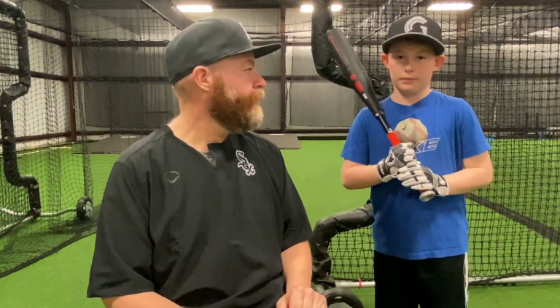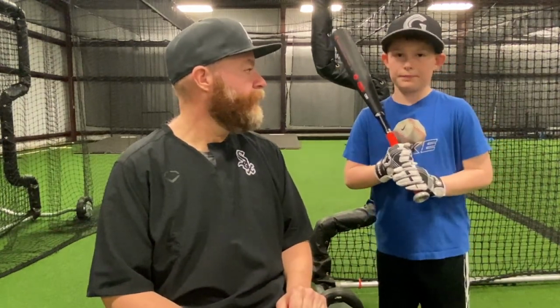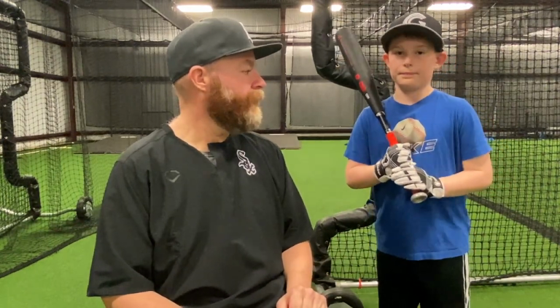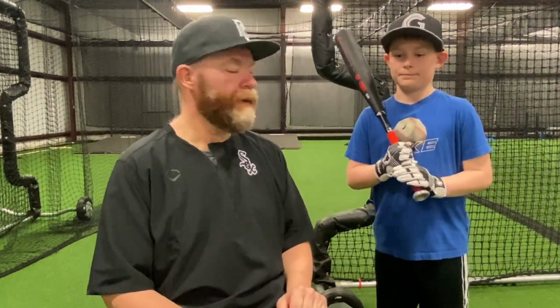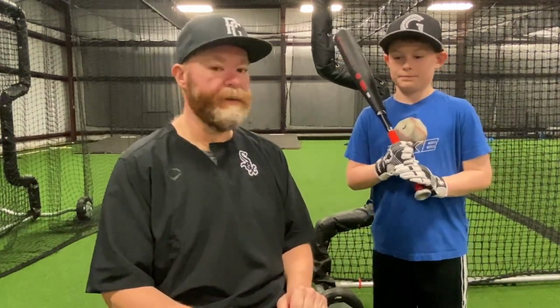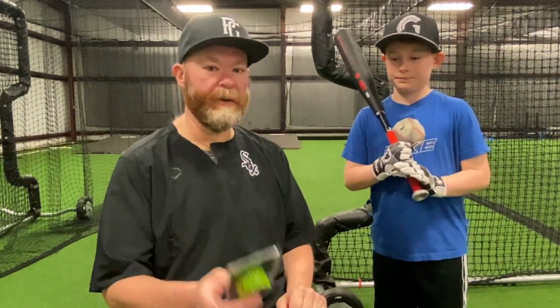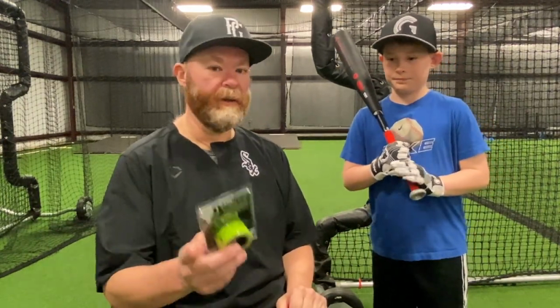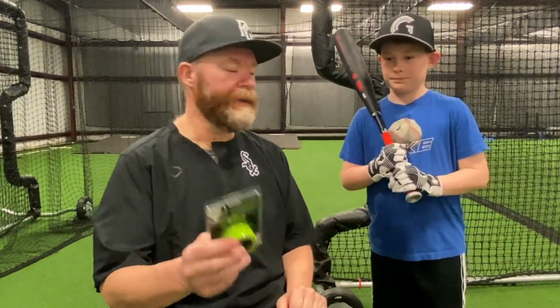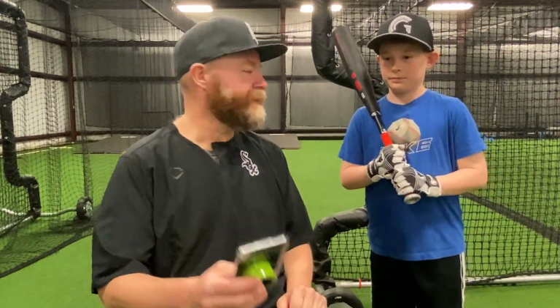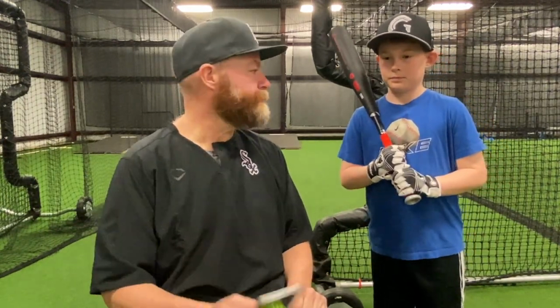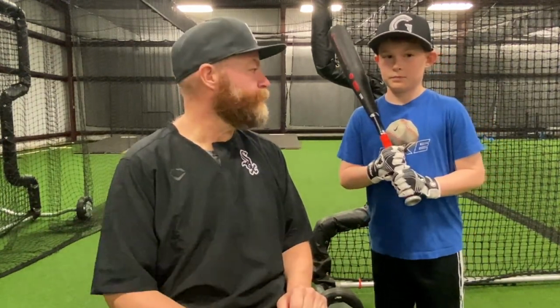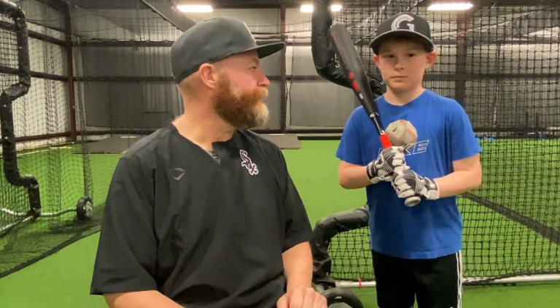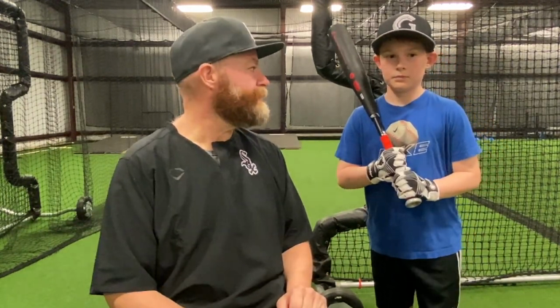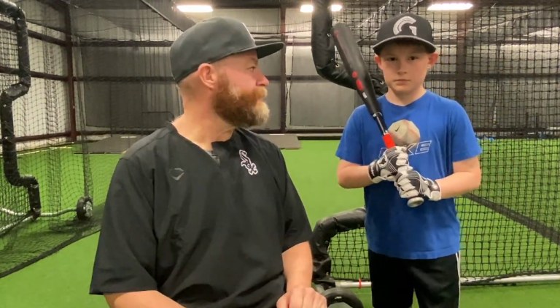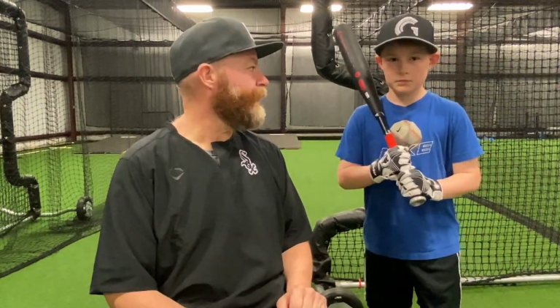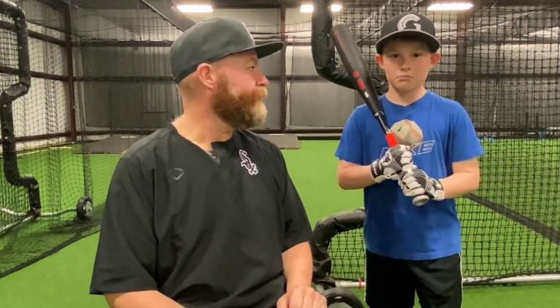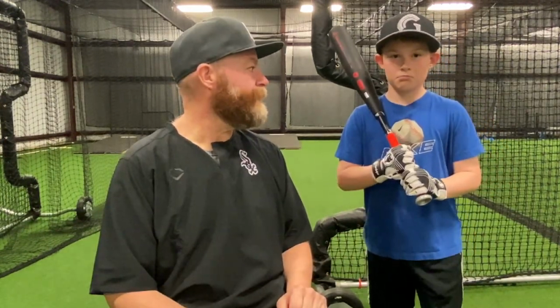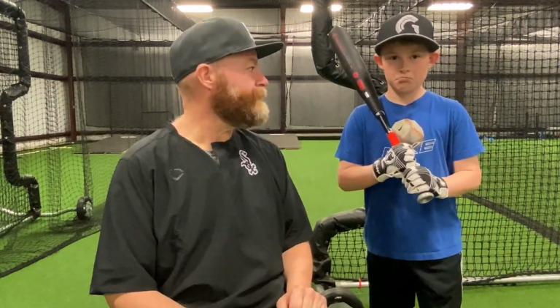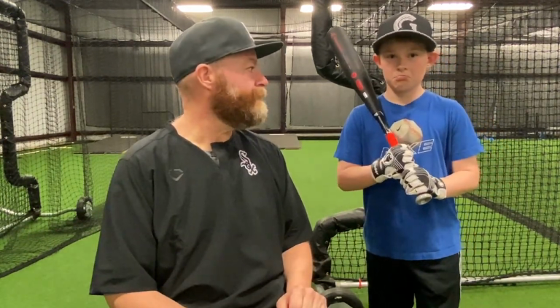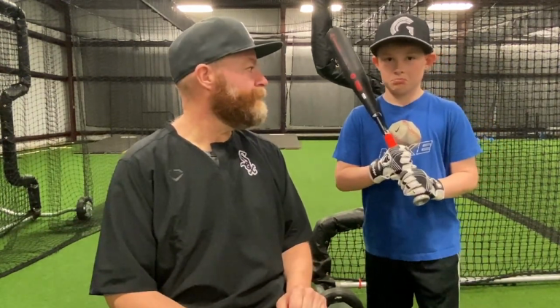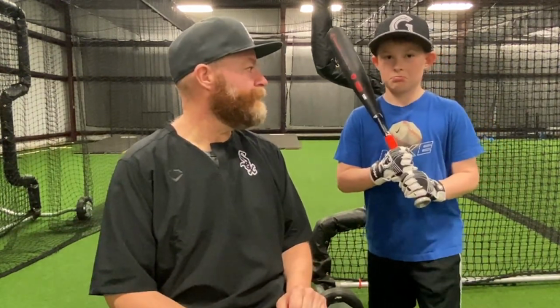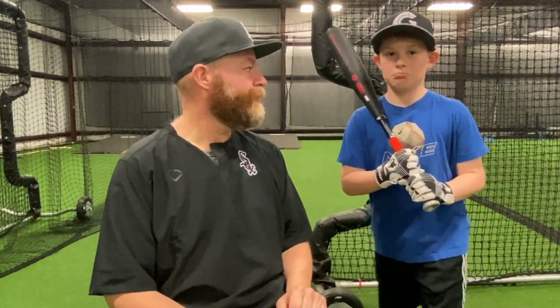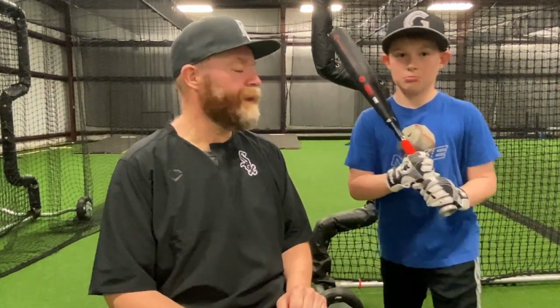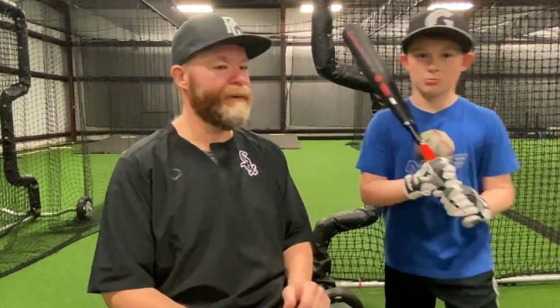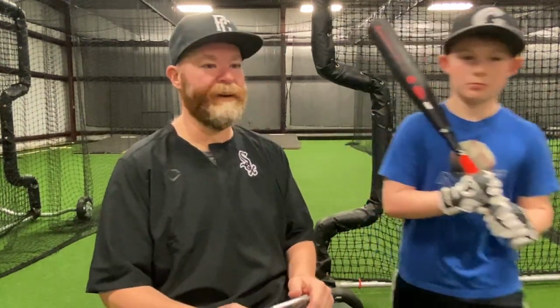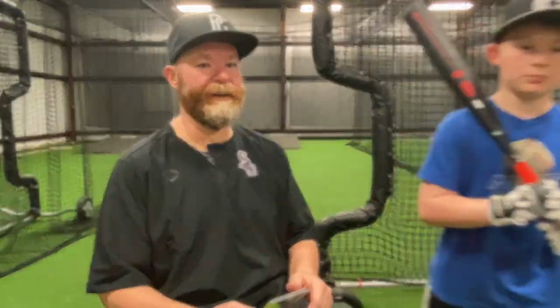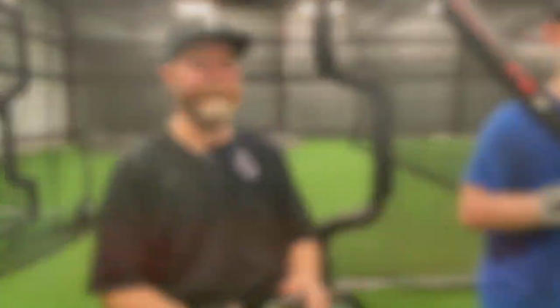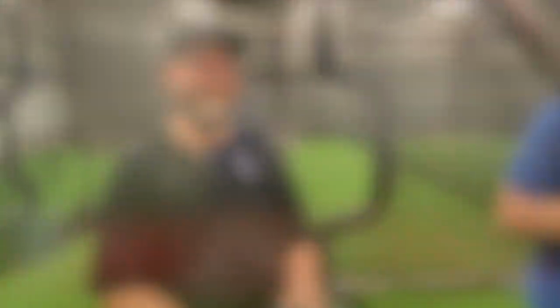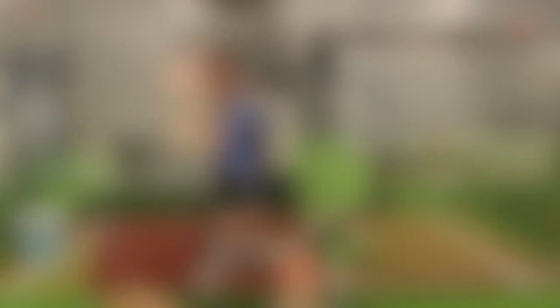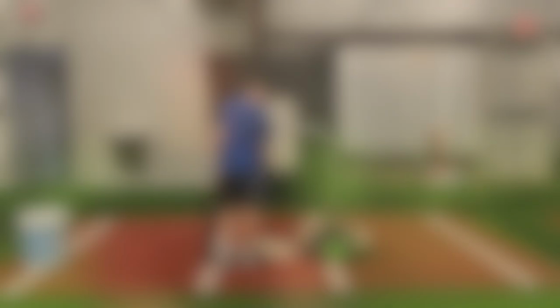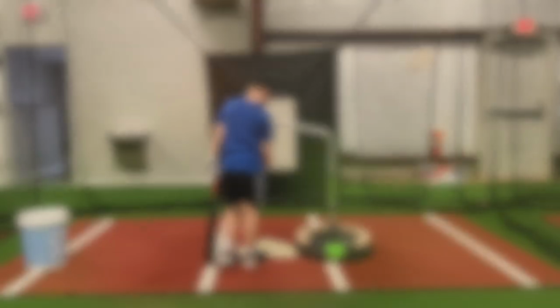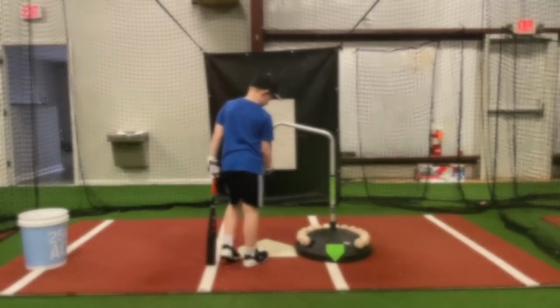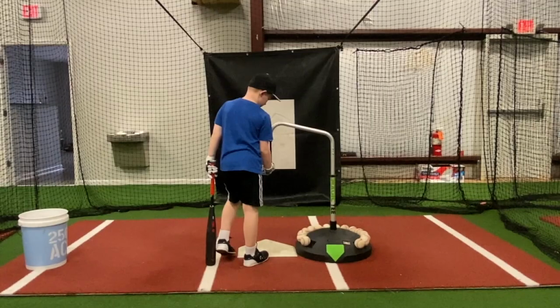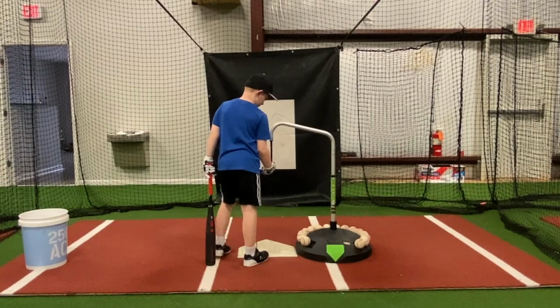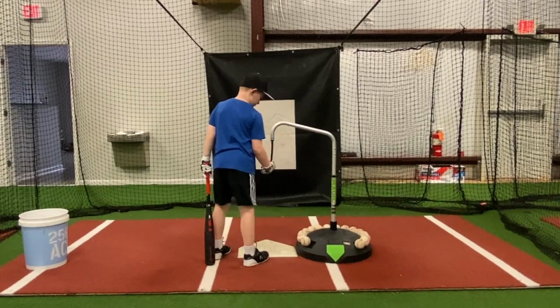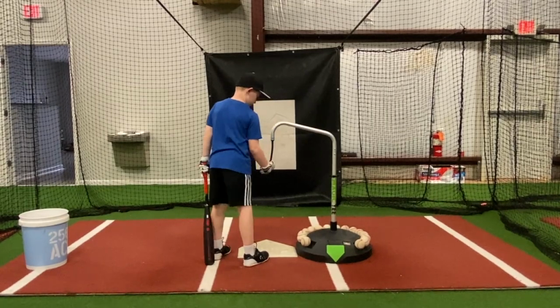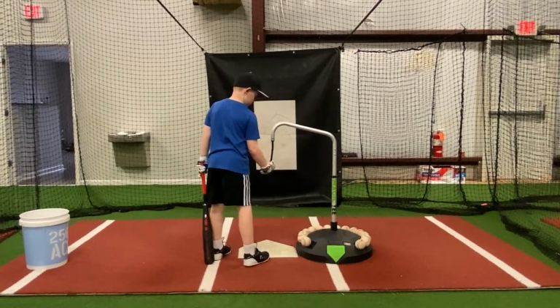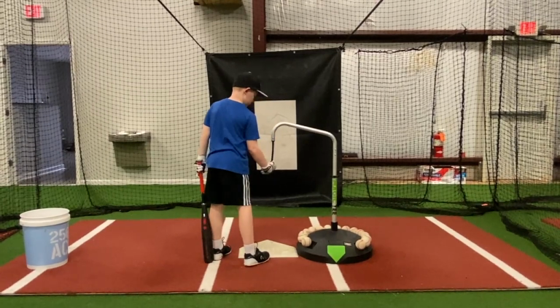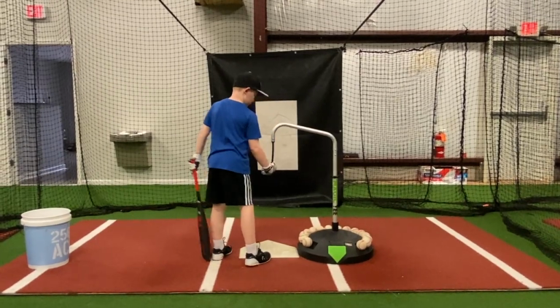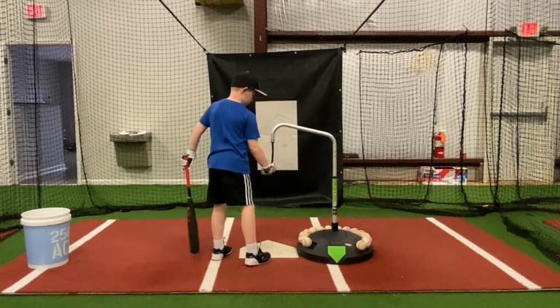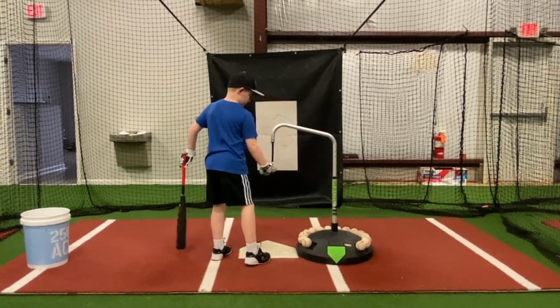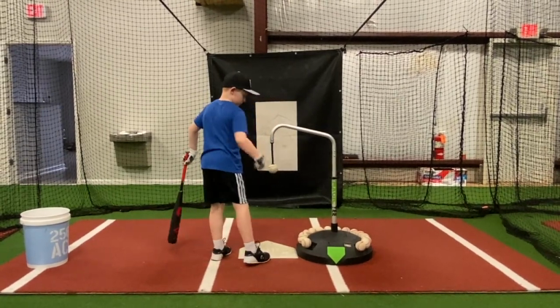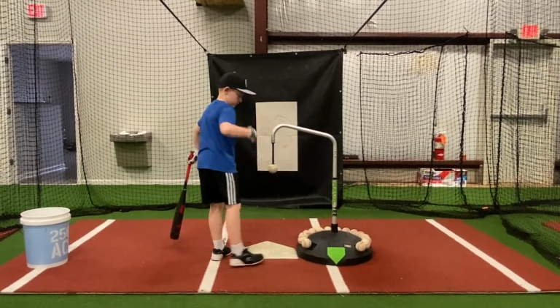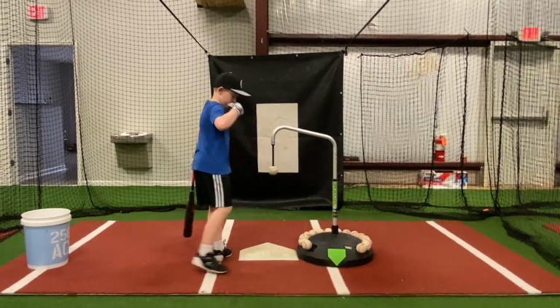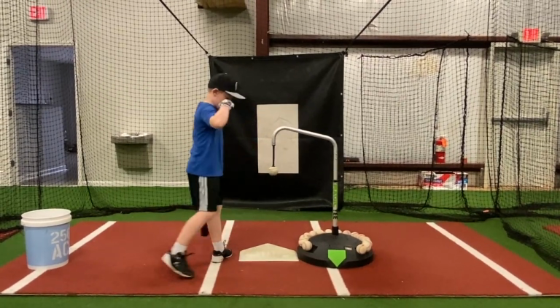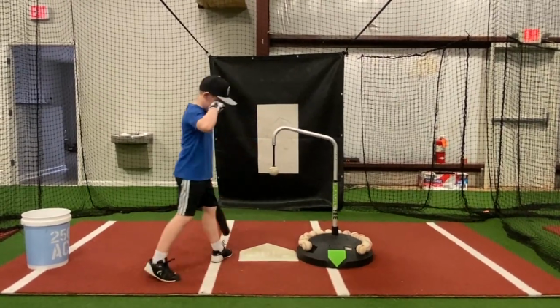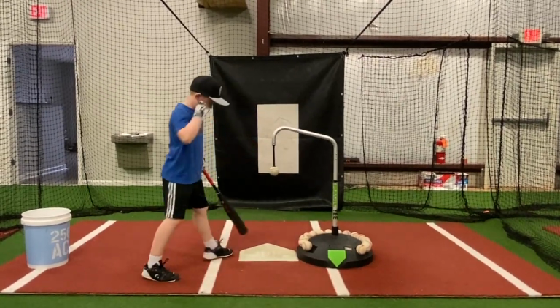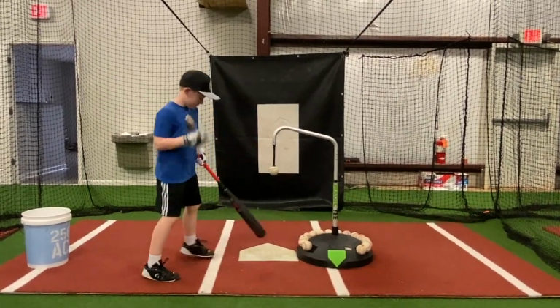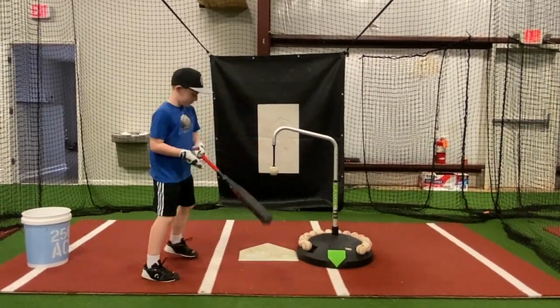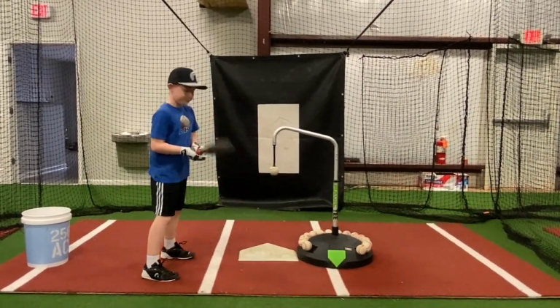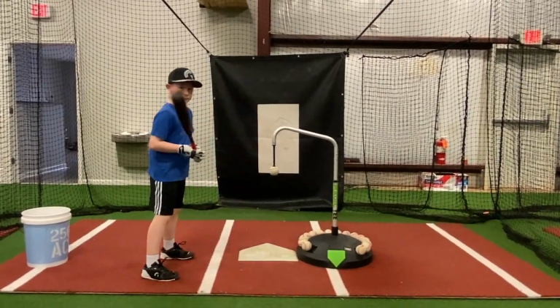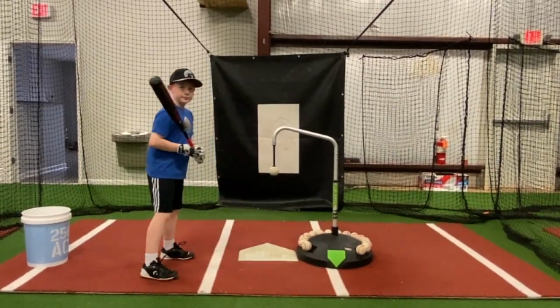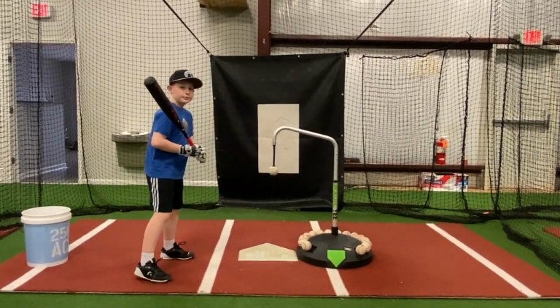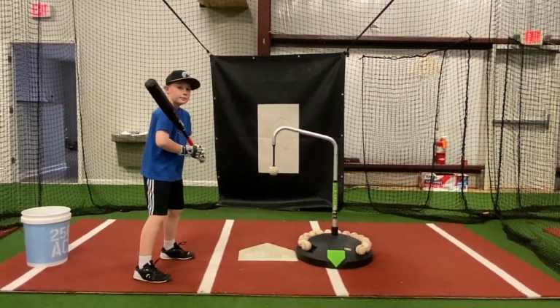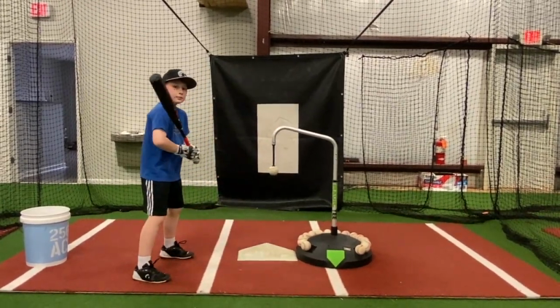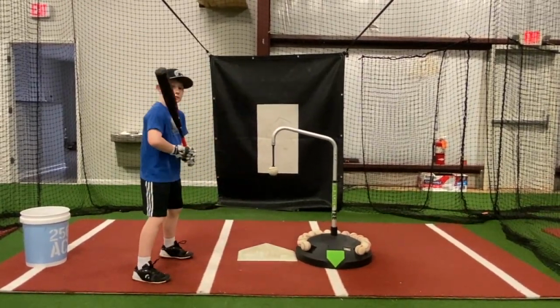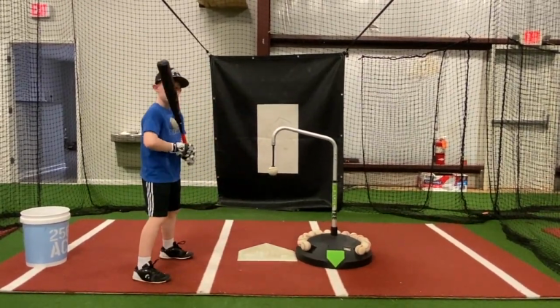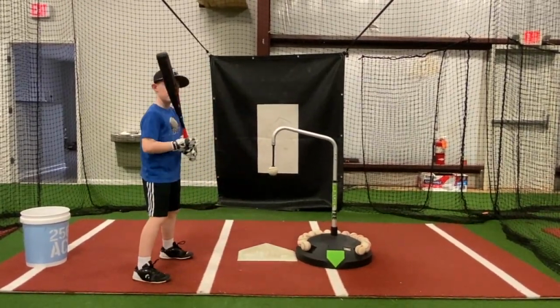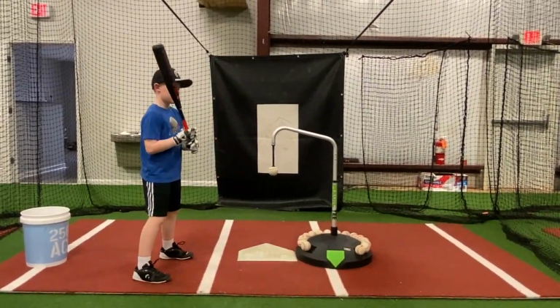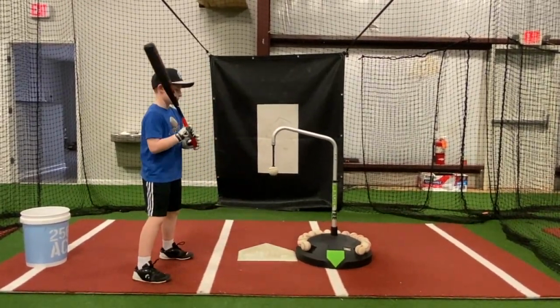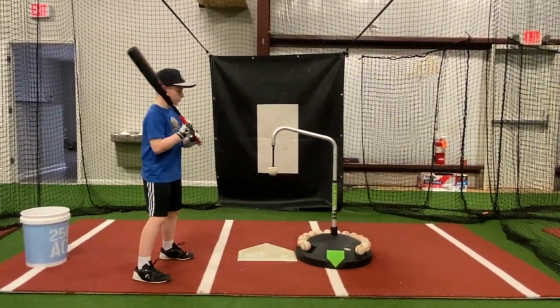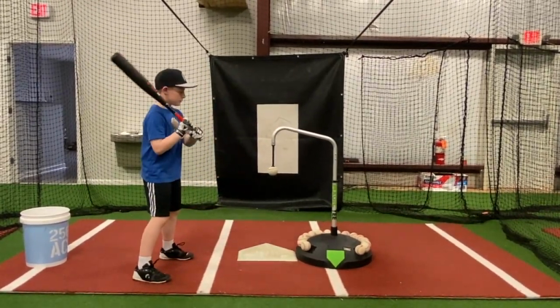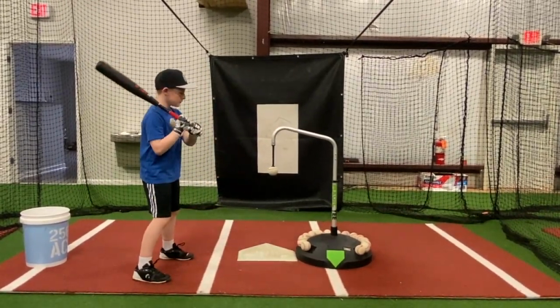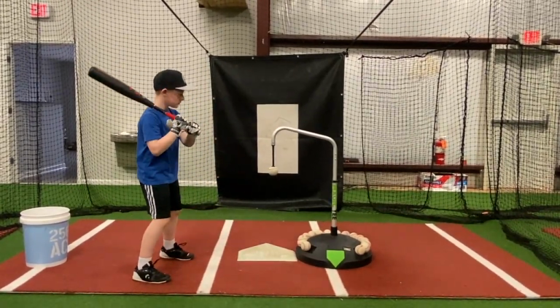All right, do you want to go take some swings and see how it is? All right. So, hitting off your magic tee again, huh?